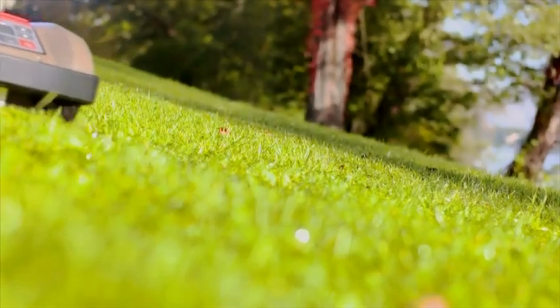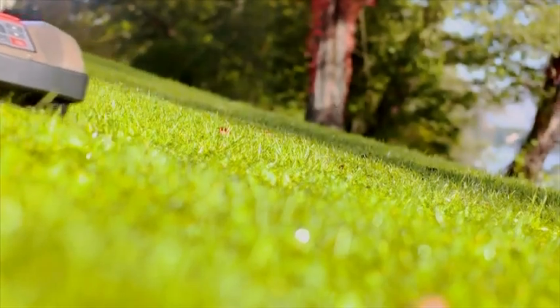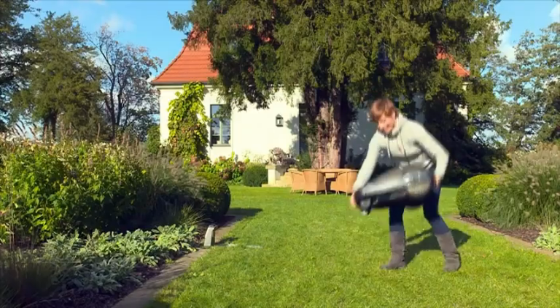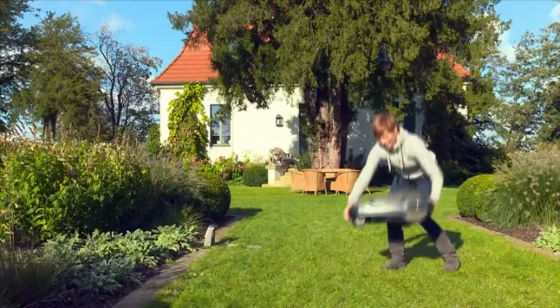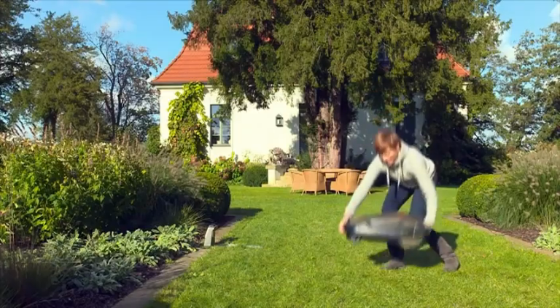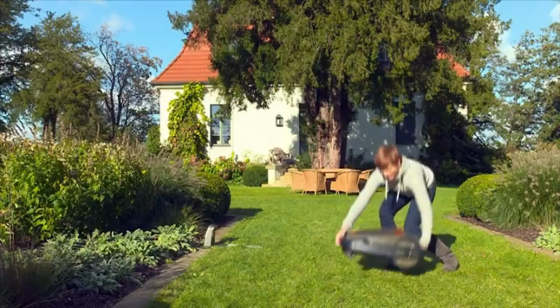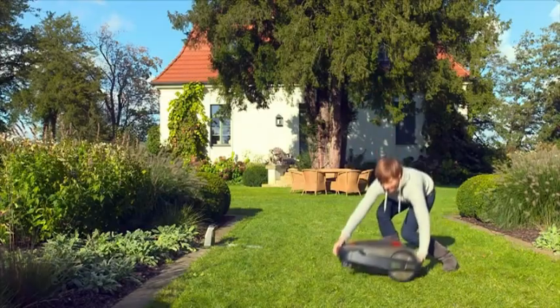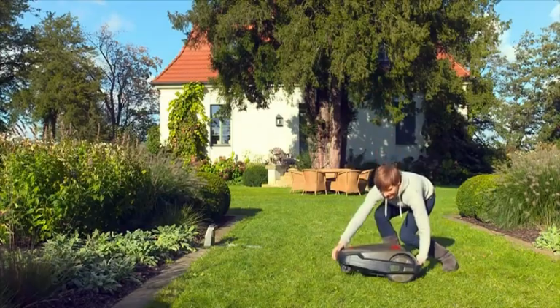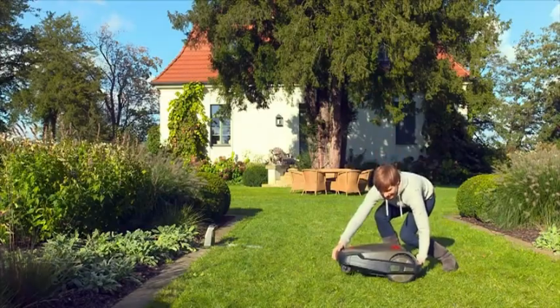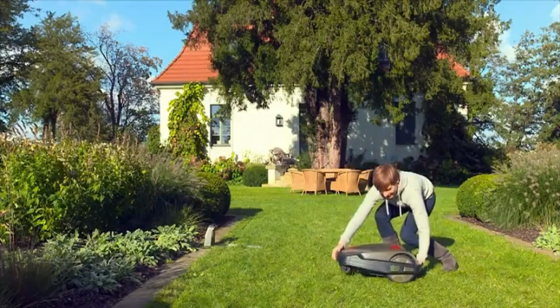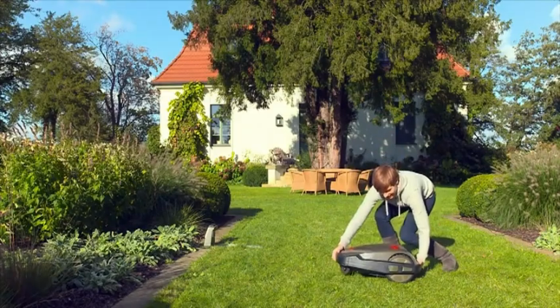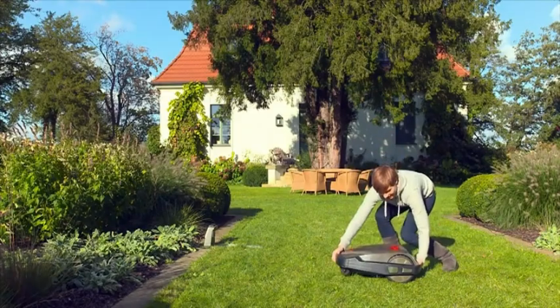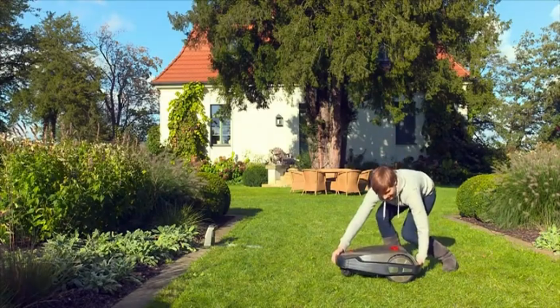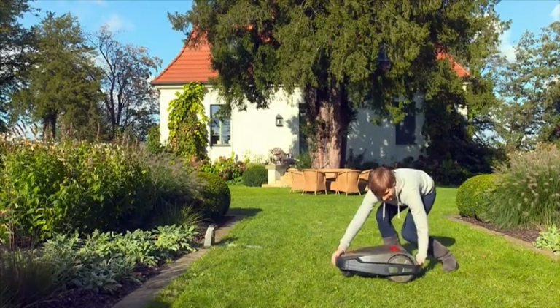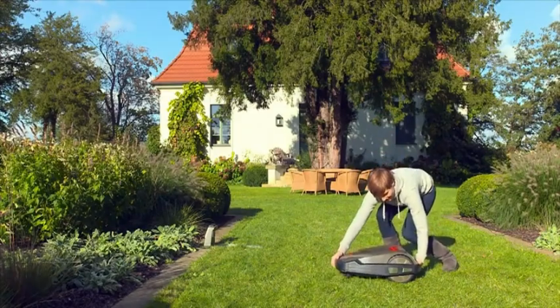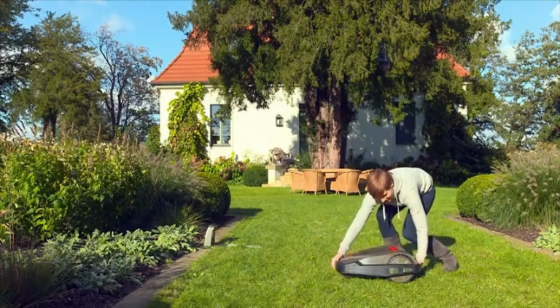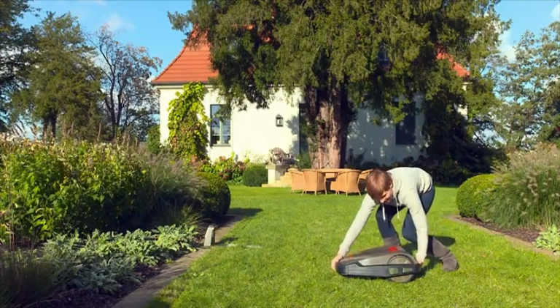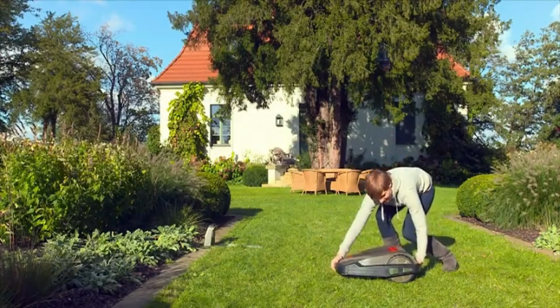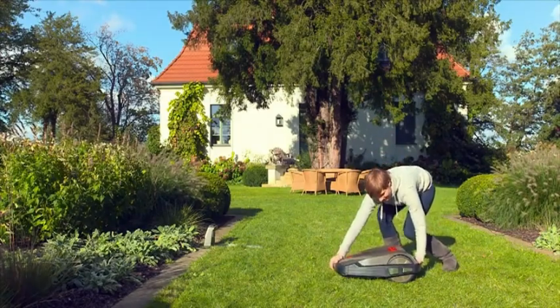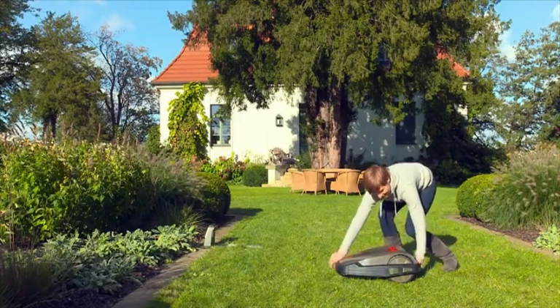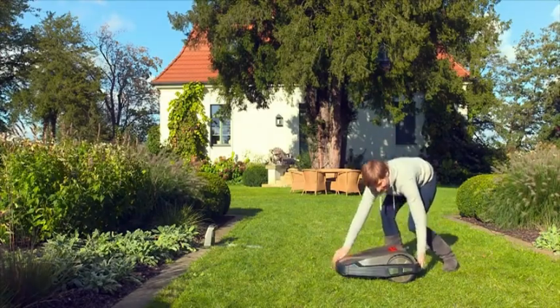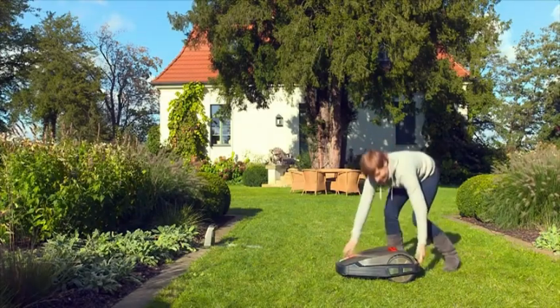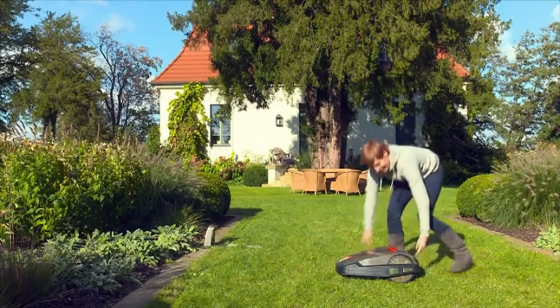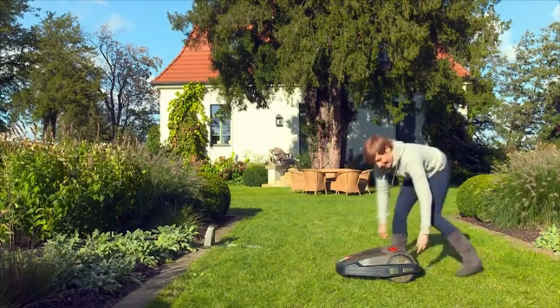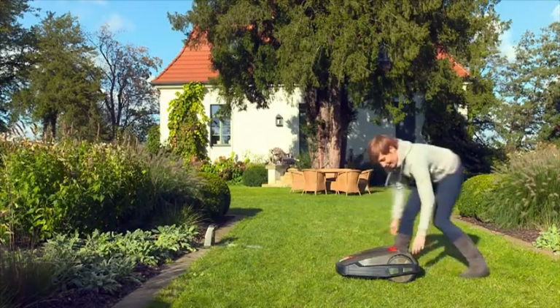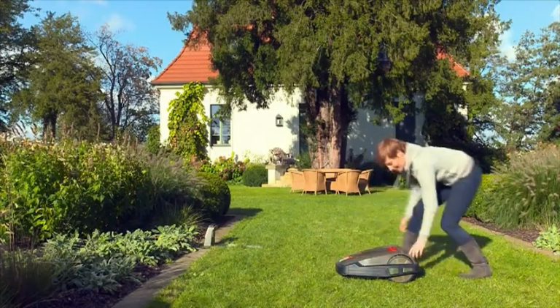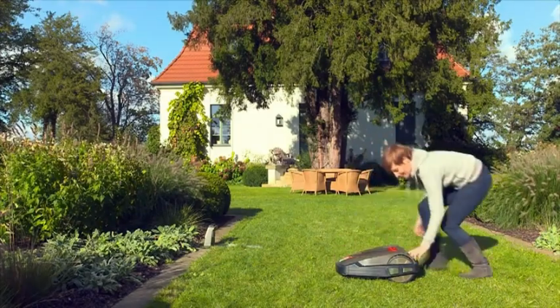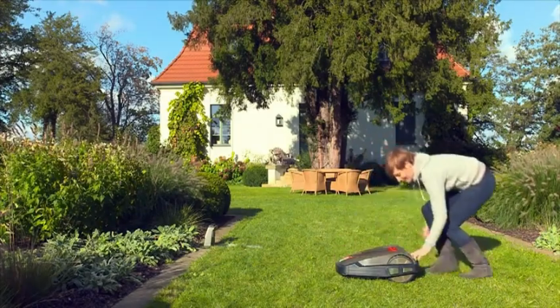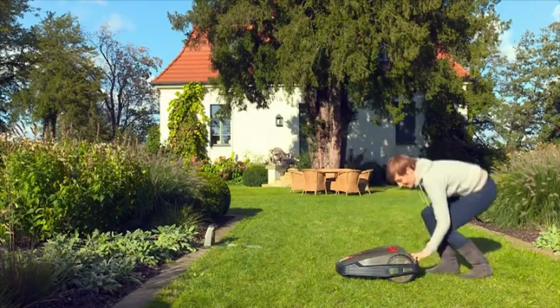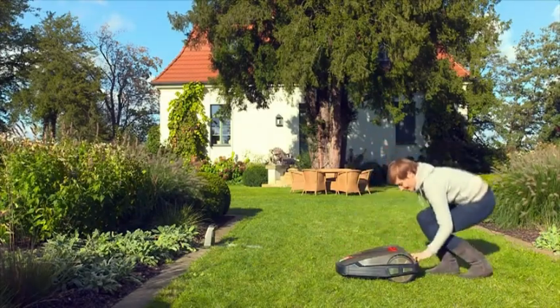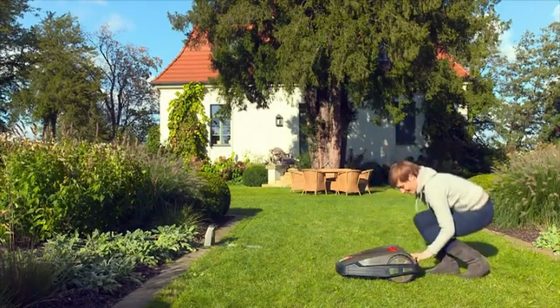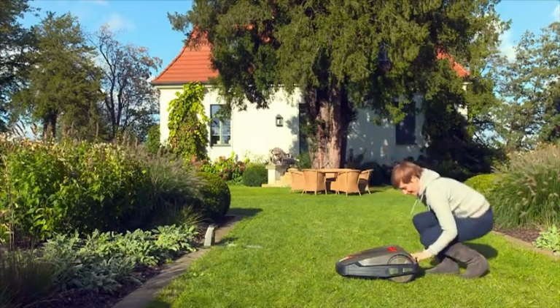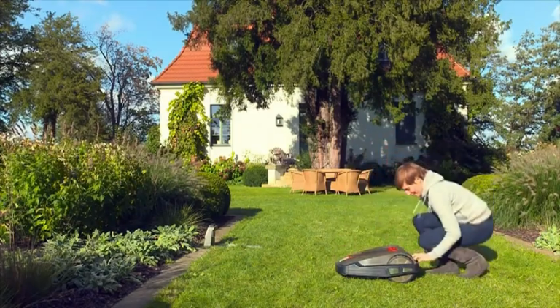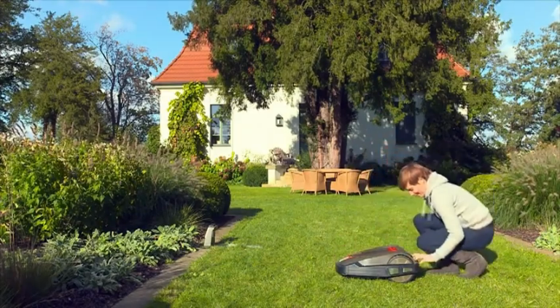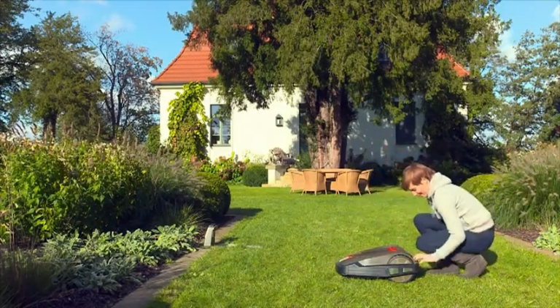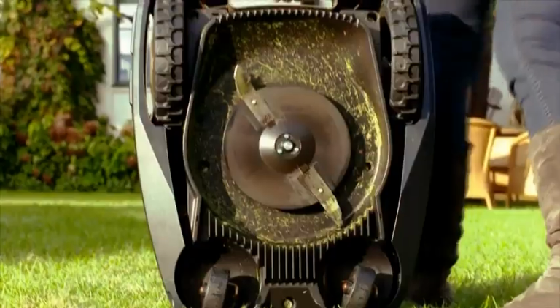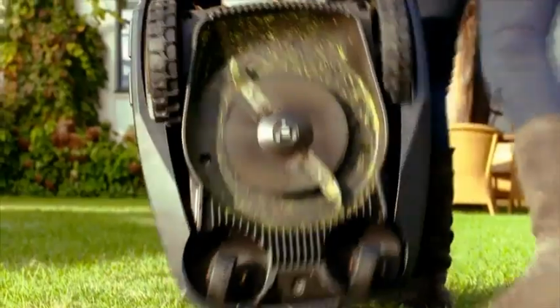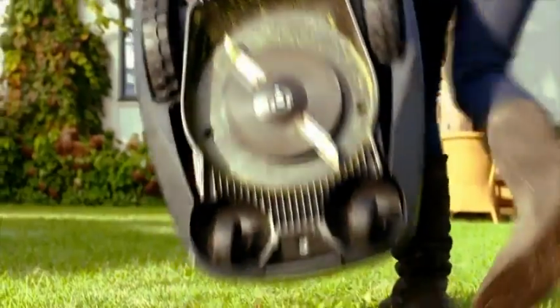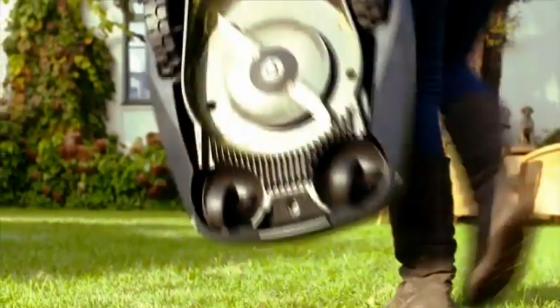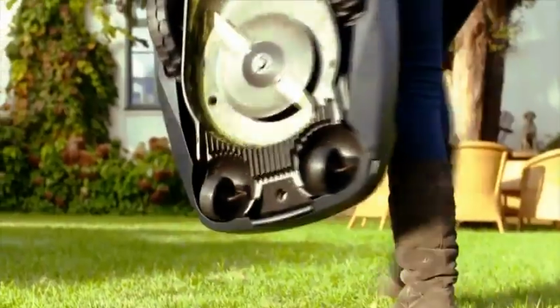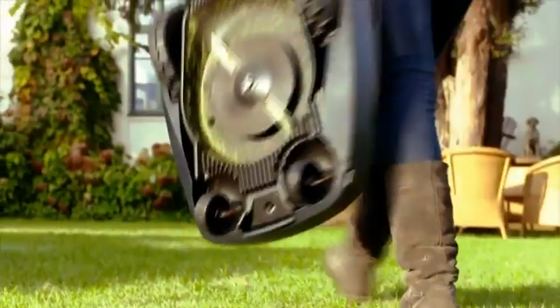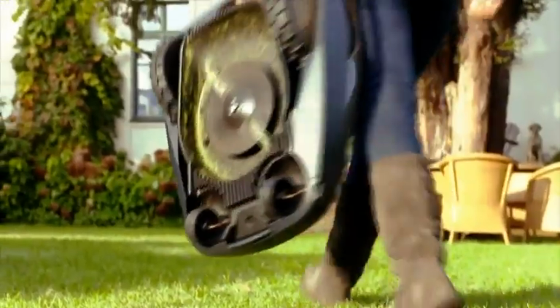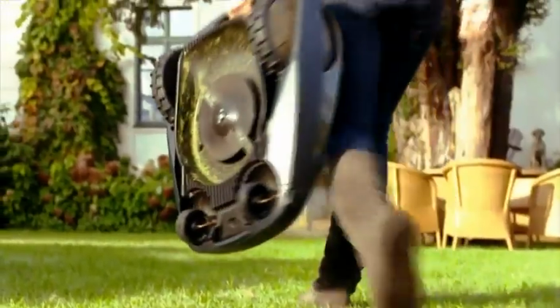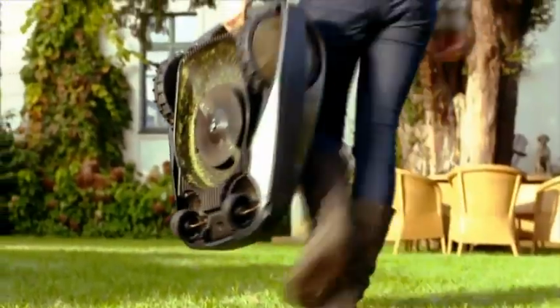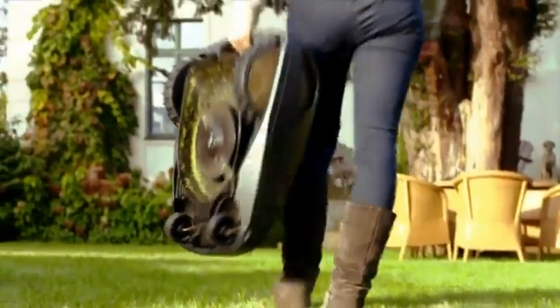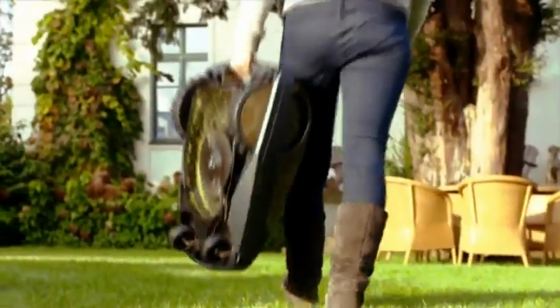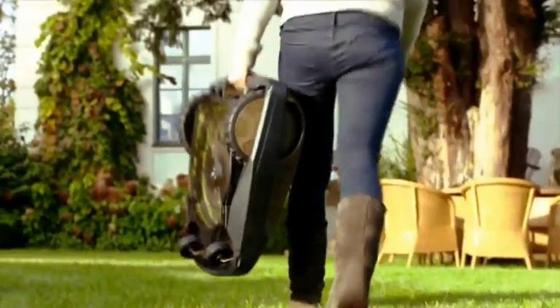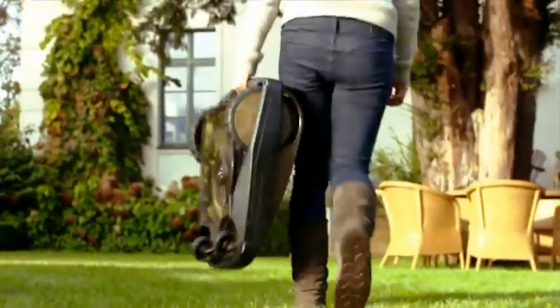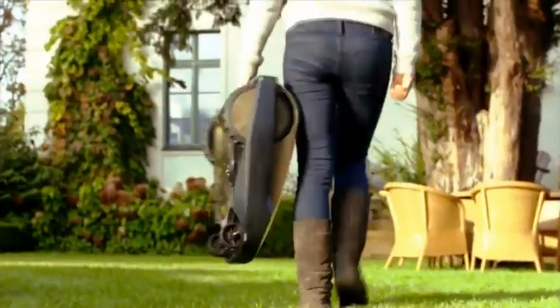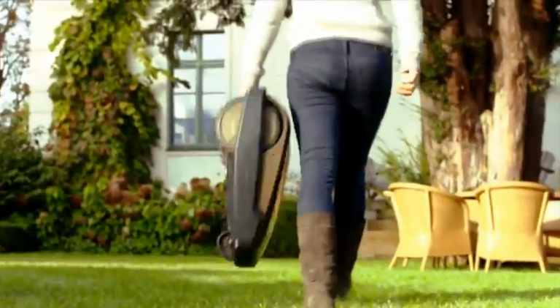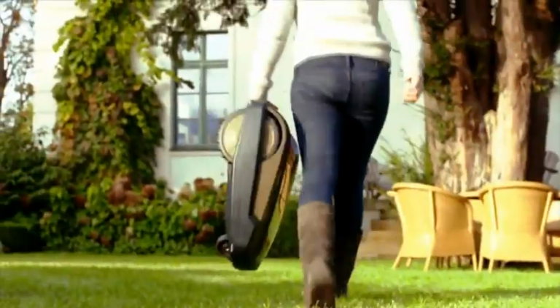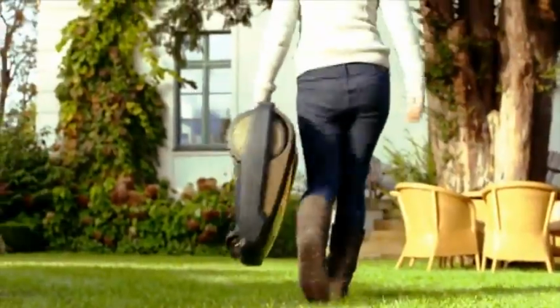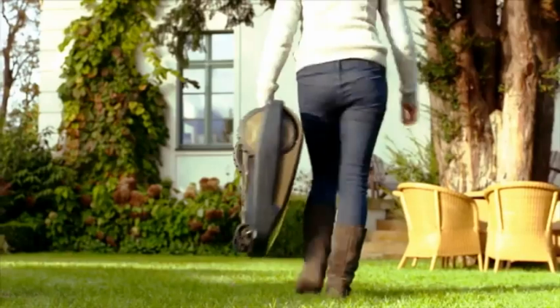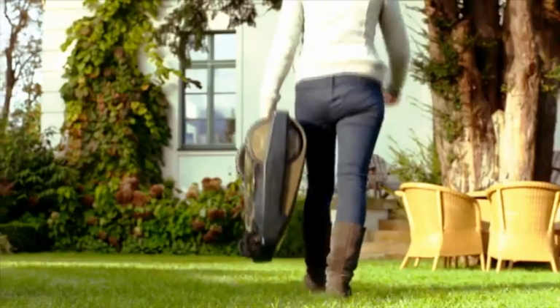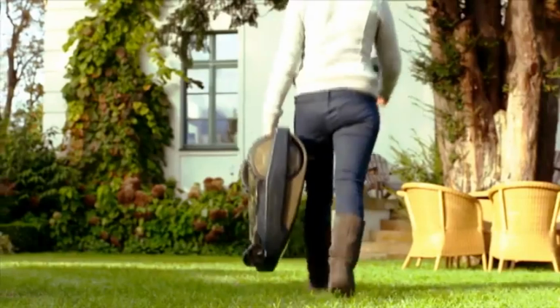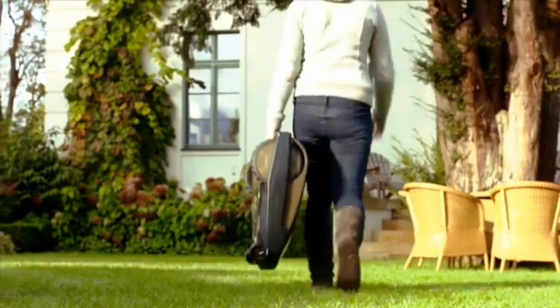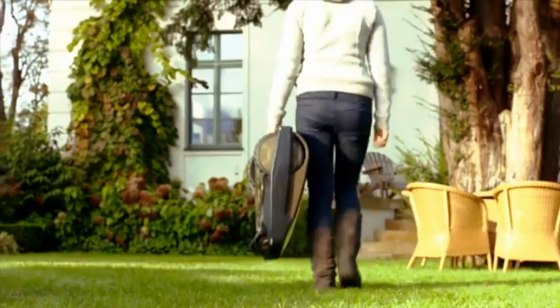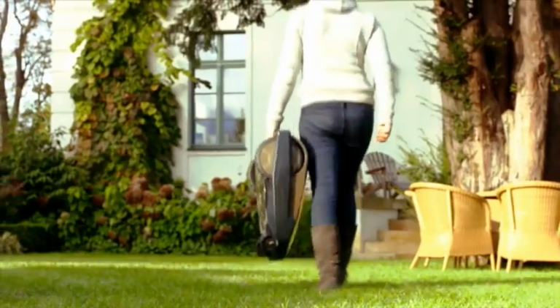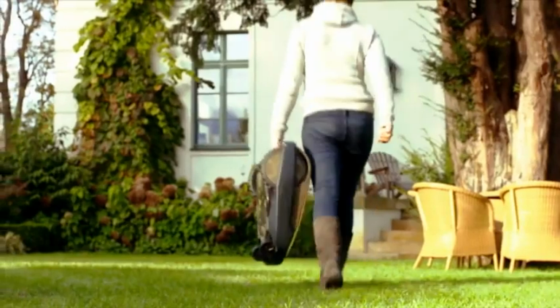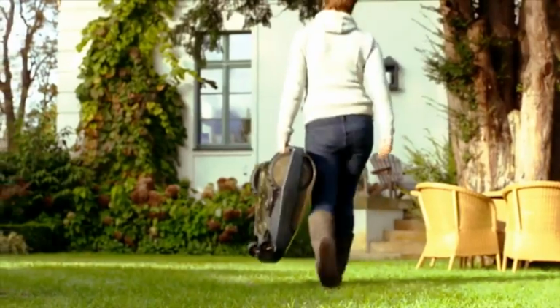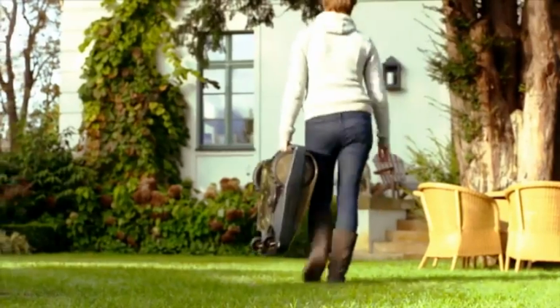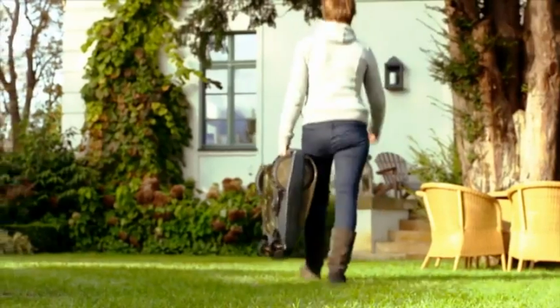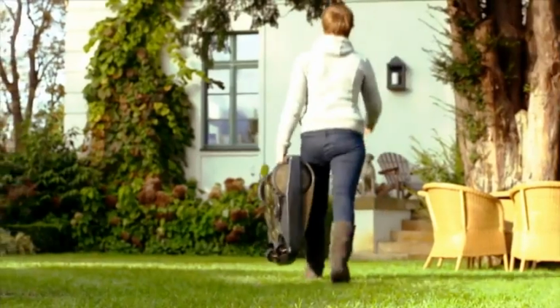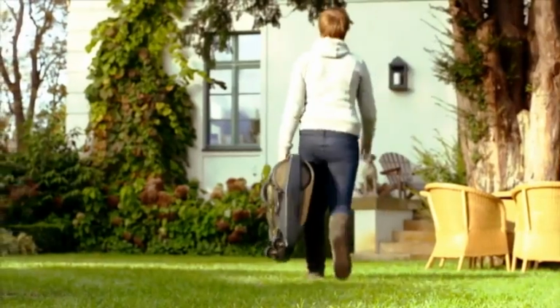With its practical carry handle and a weight of just 8 kilos, the Robolino 3000 is extremely easy to handle and transport.